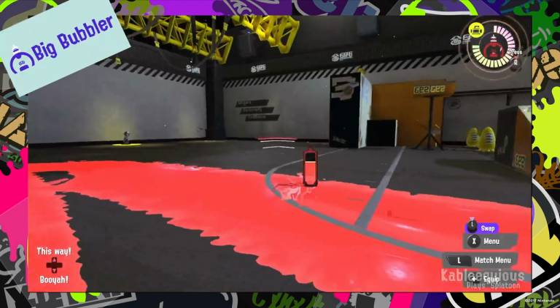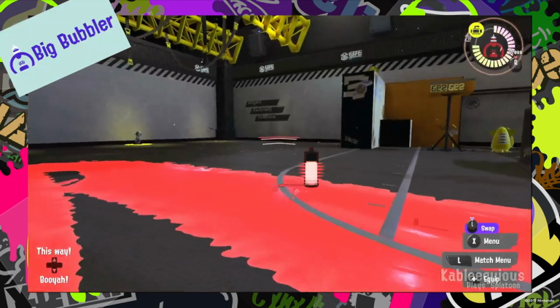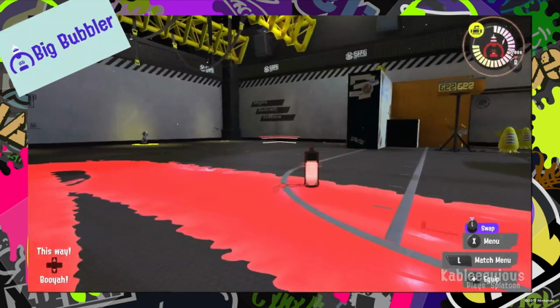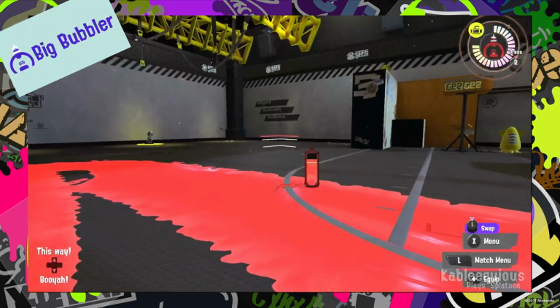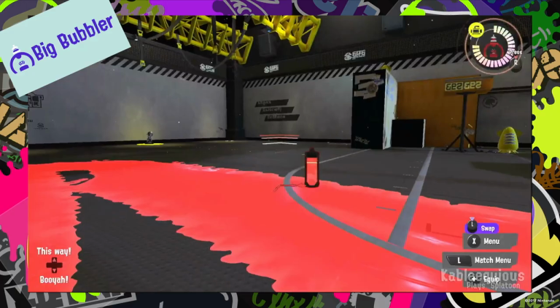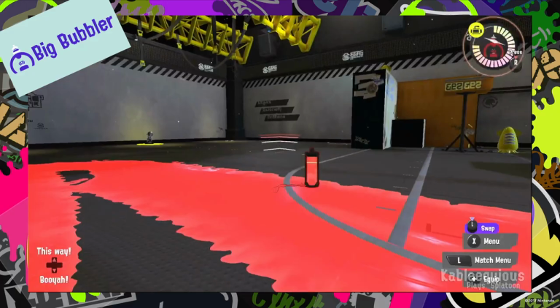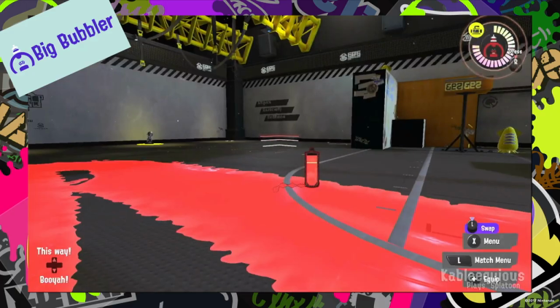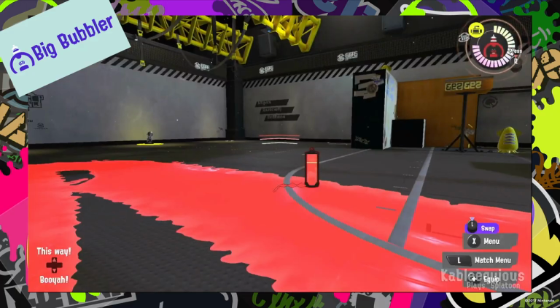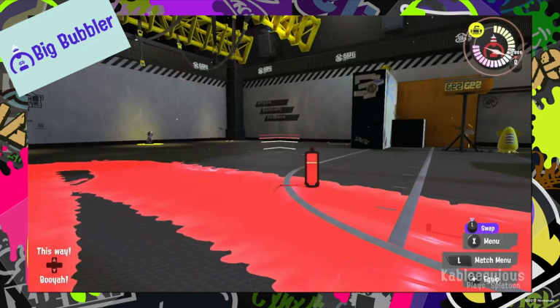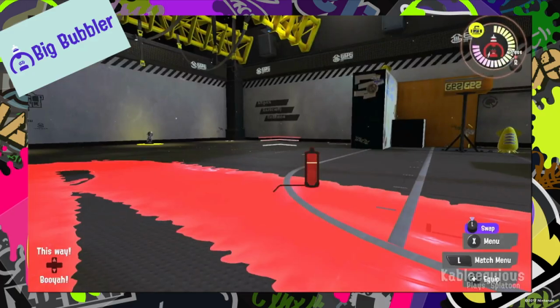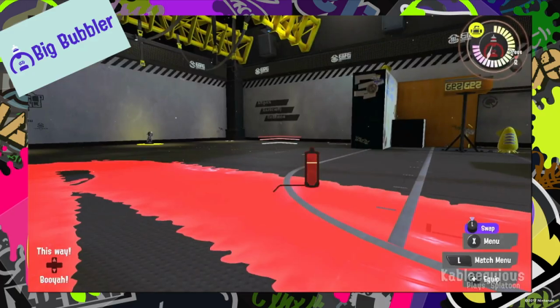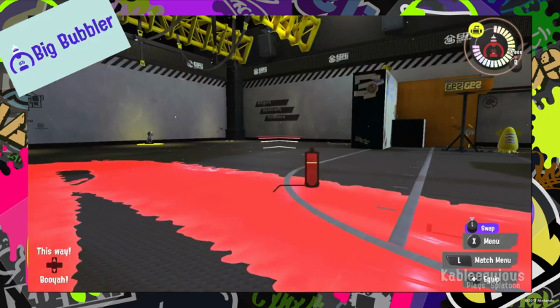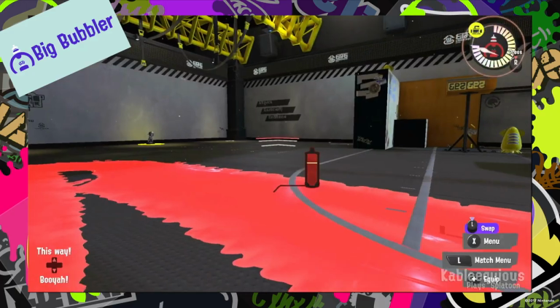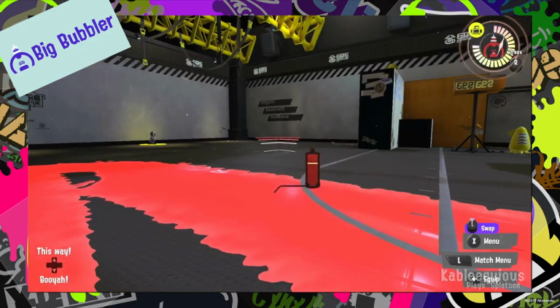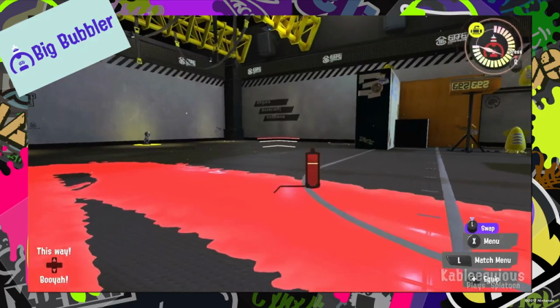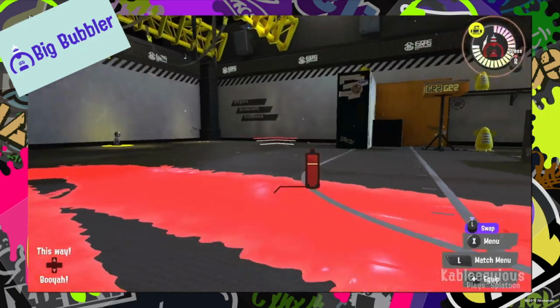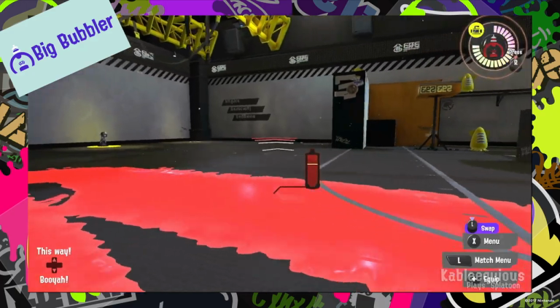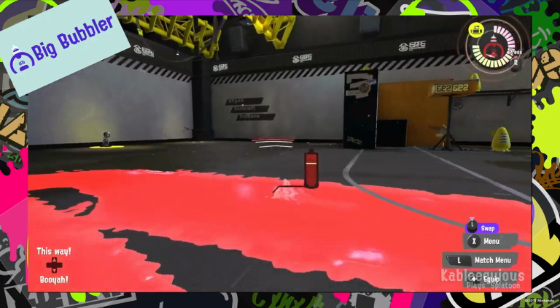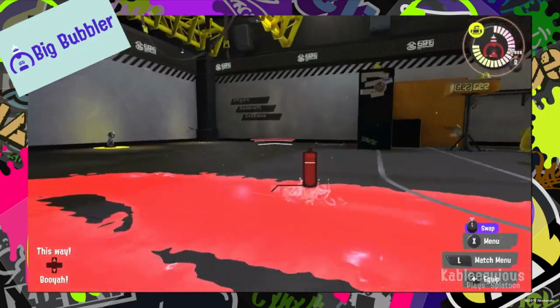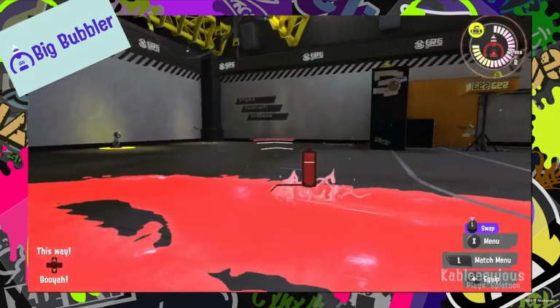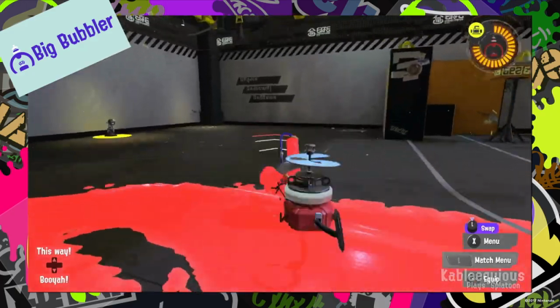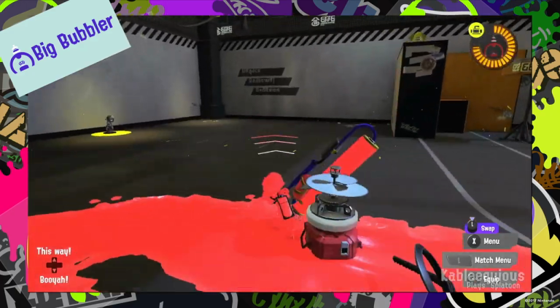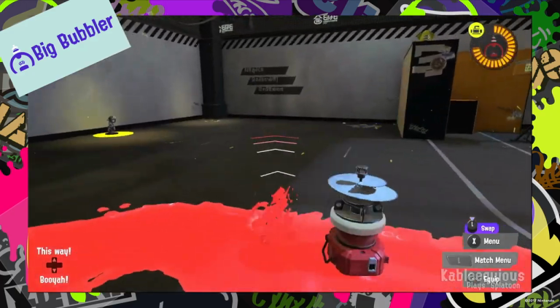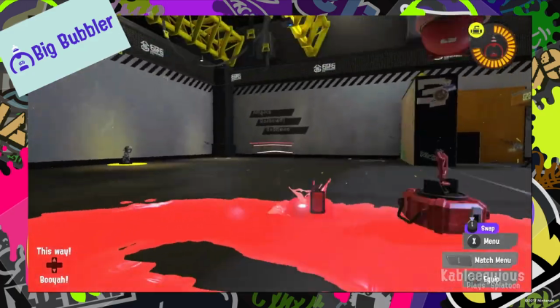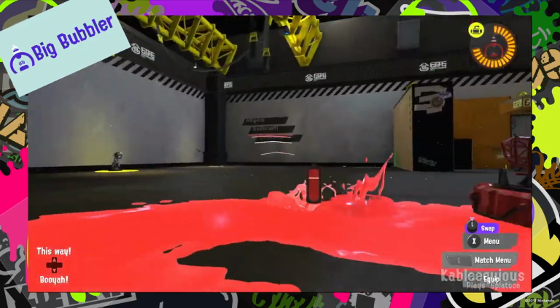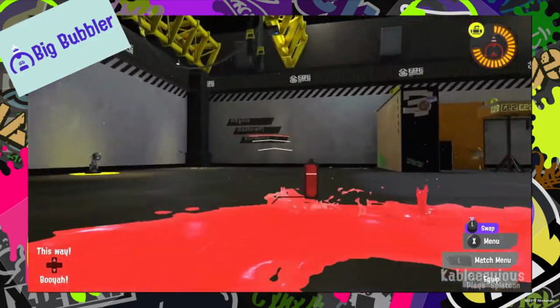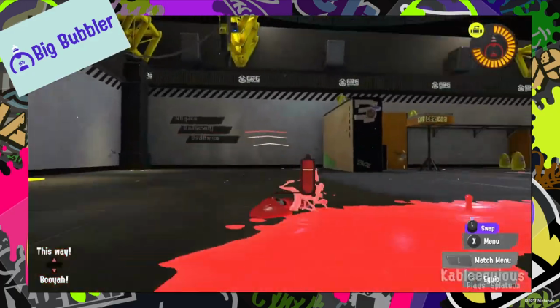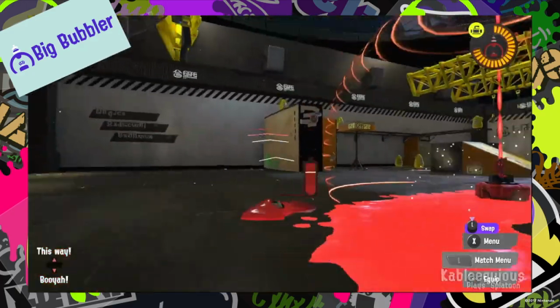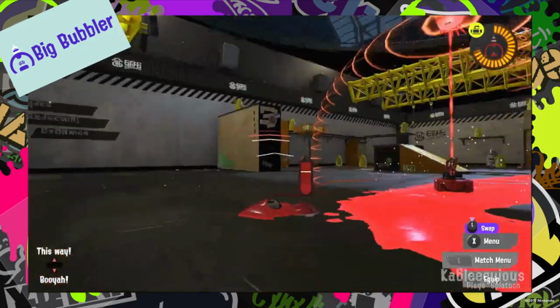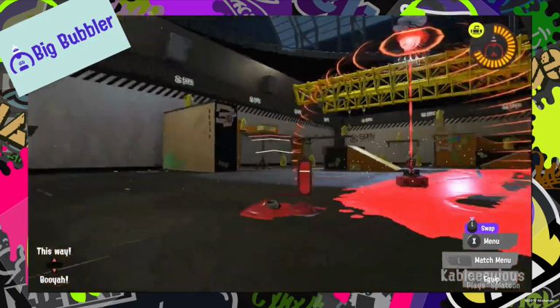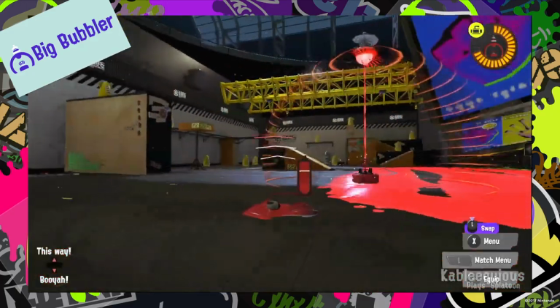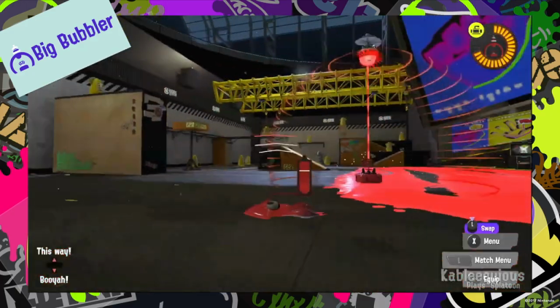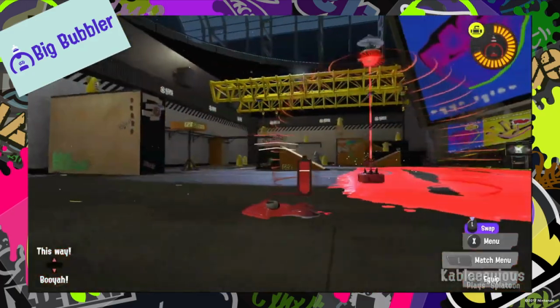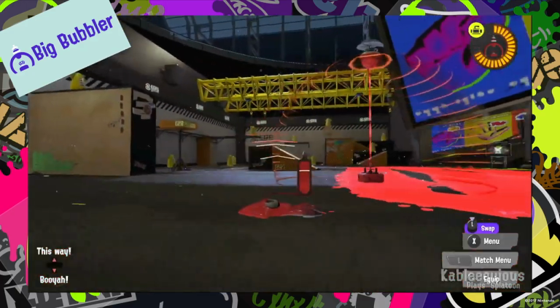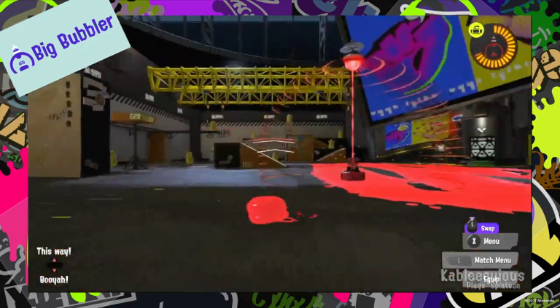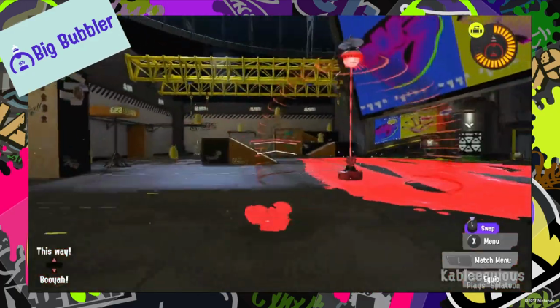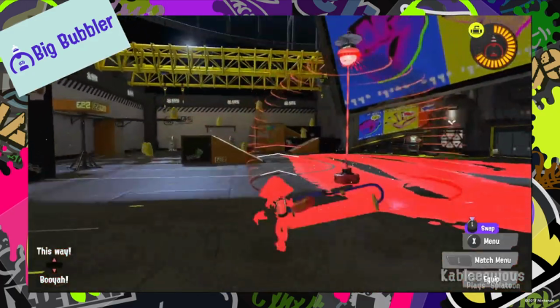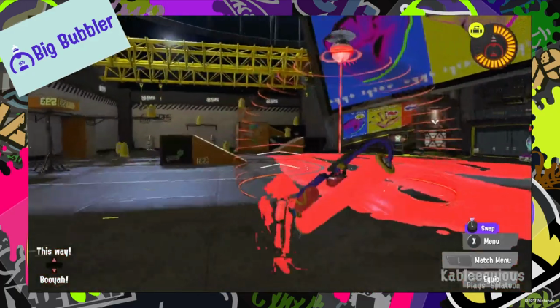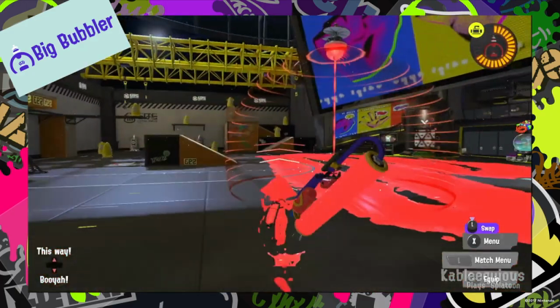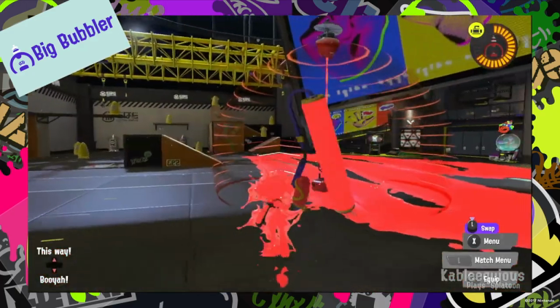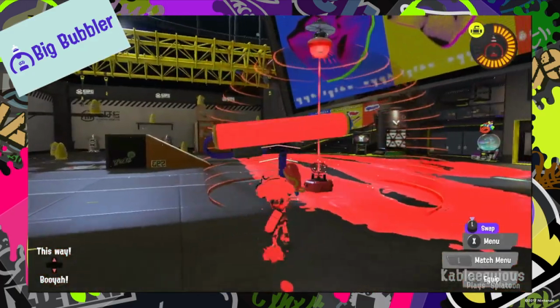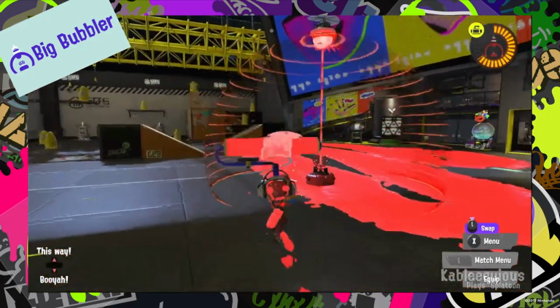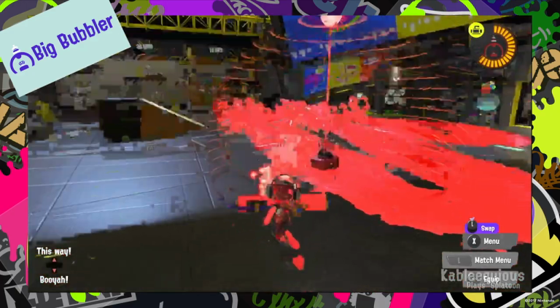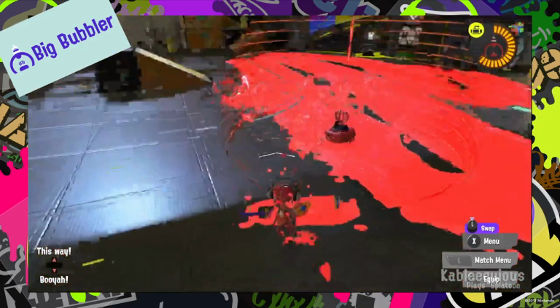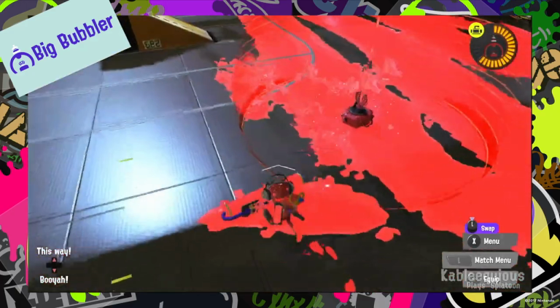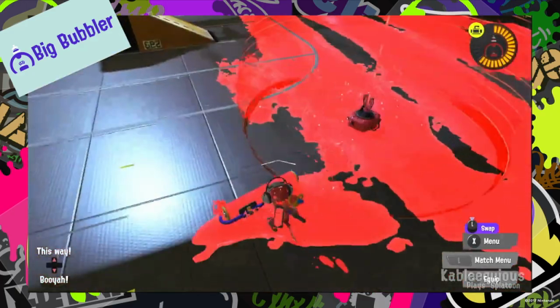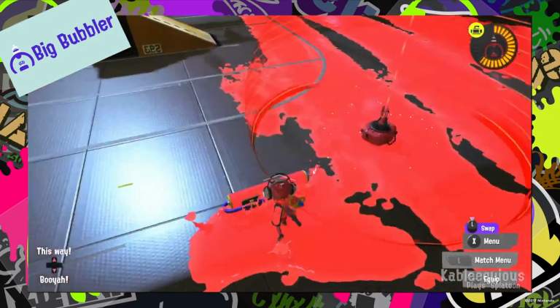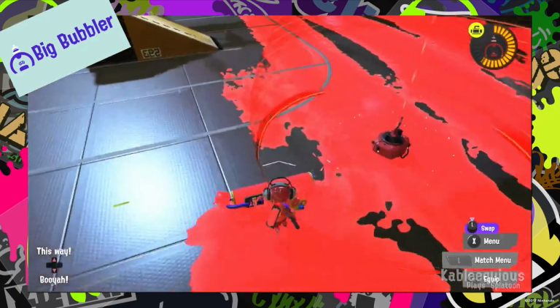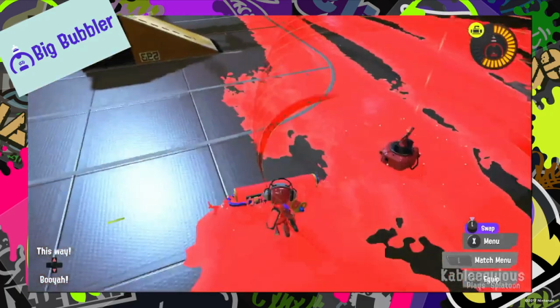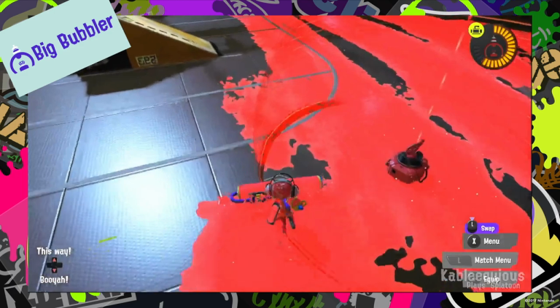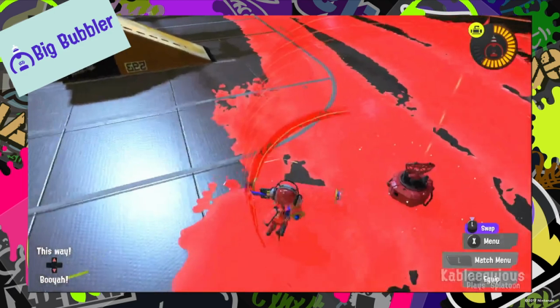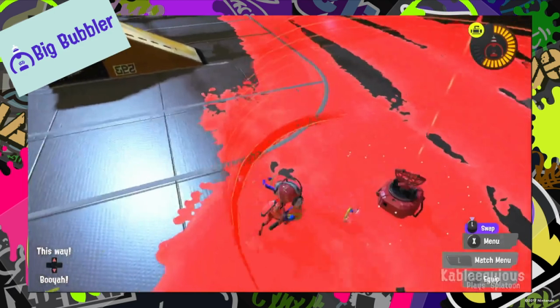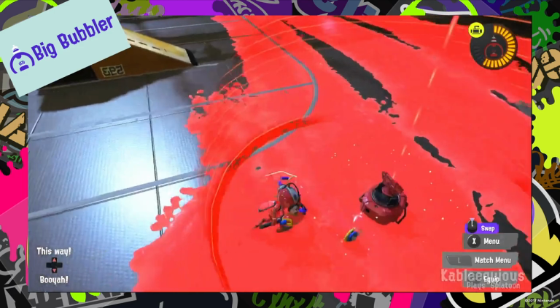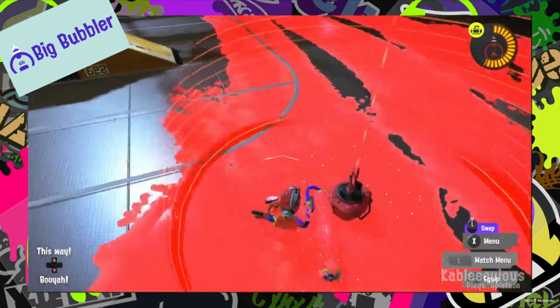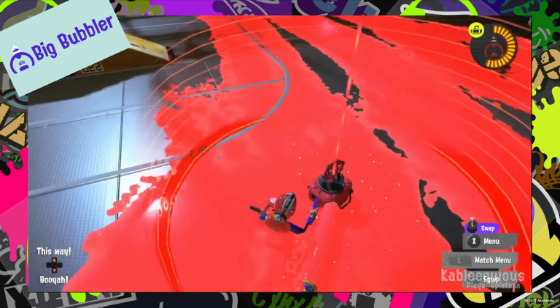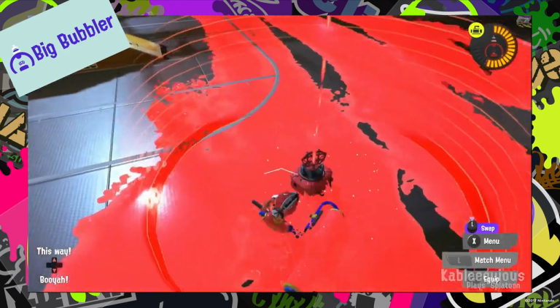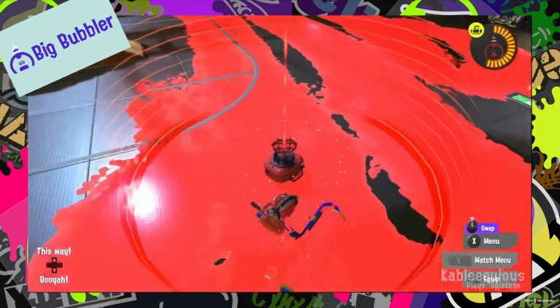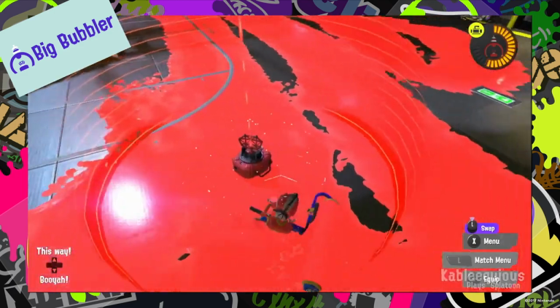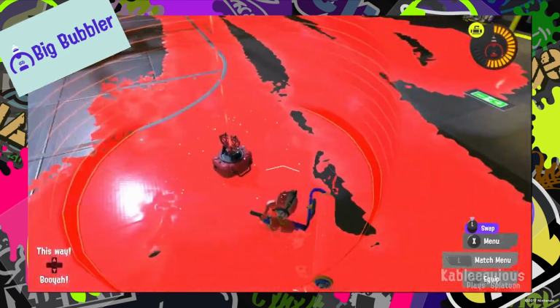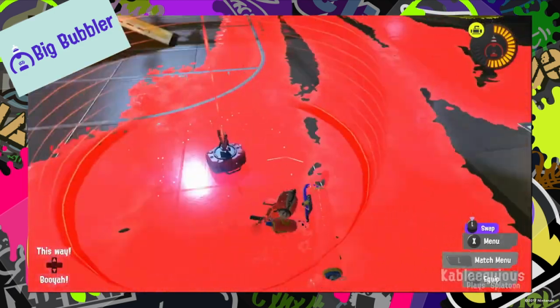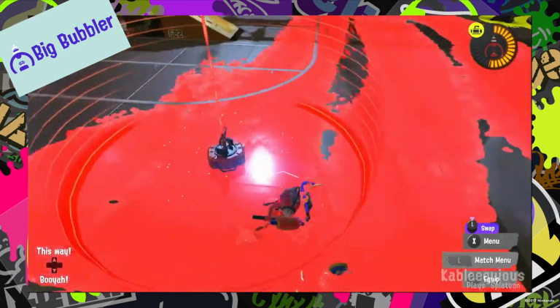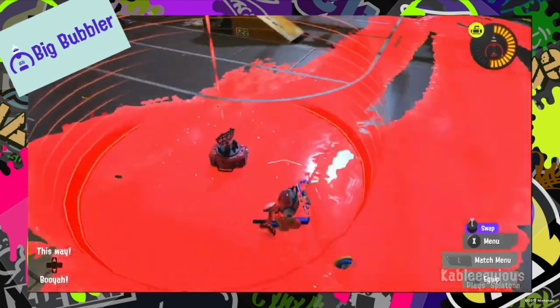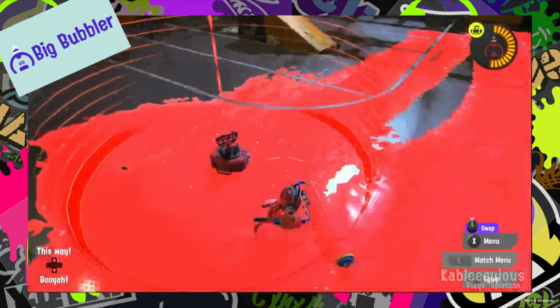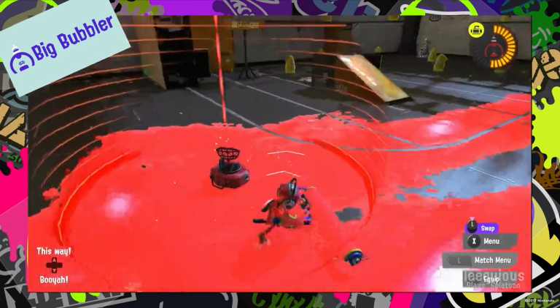The Big Wubbler is a stationary barrier that protects from enemy ink. This is another one that's great for defensive players or newer players.